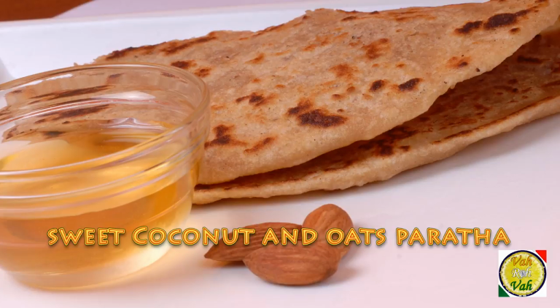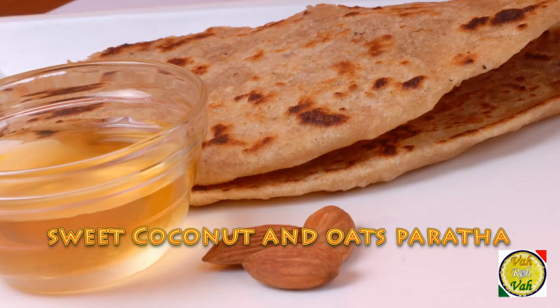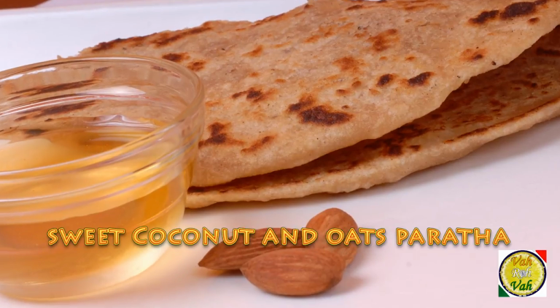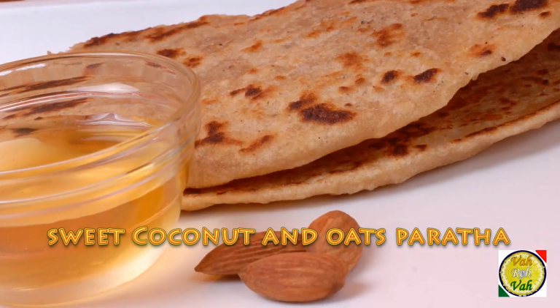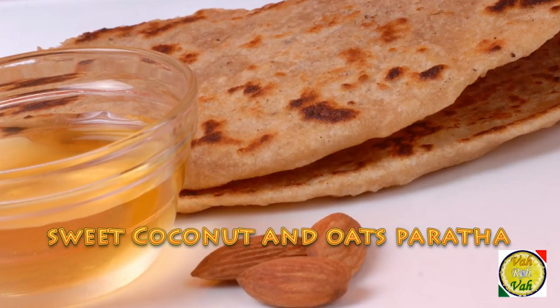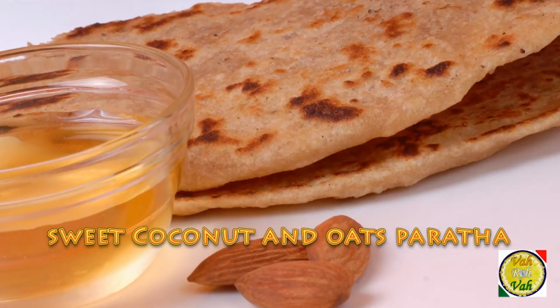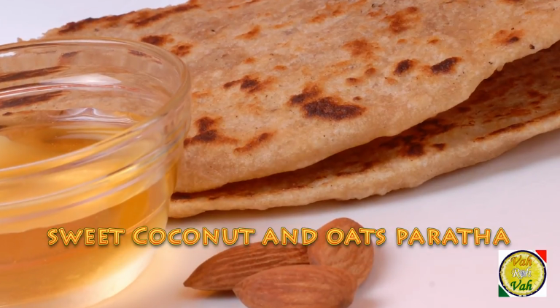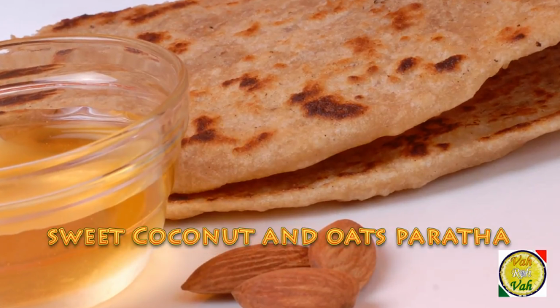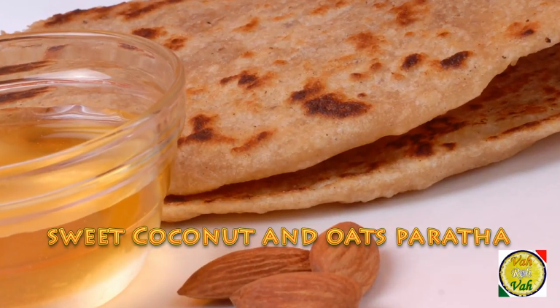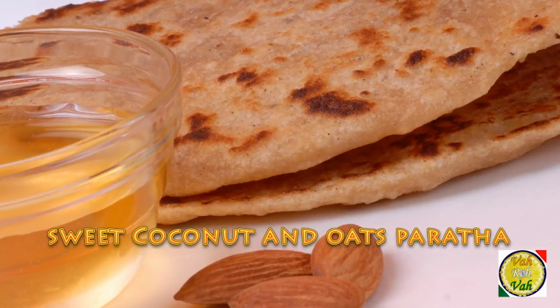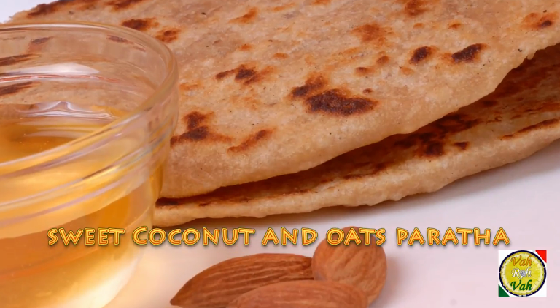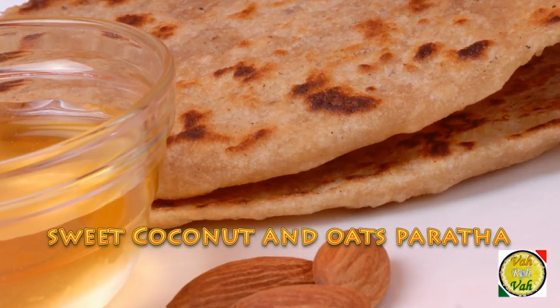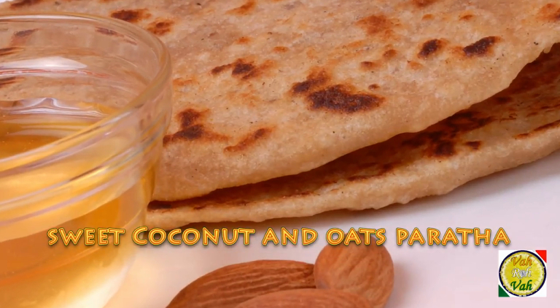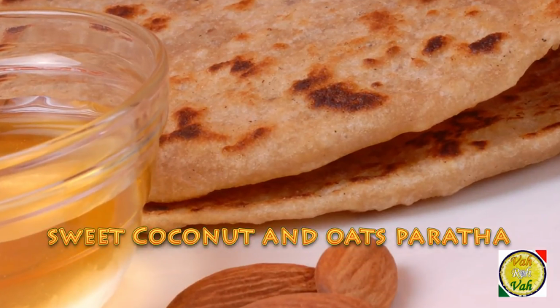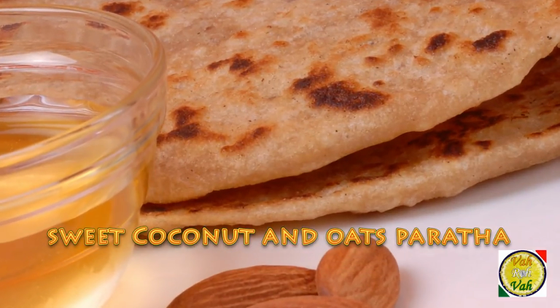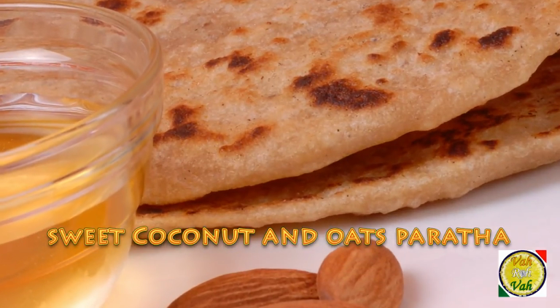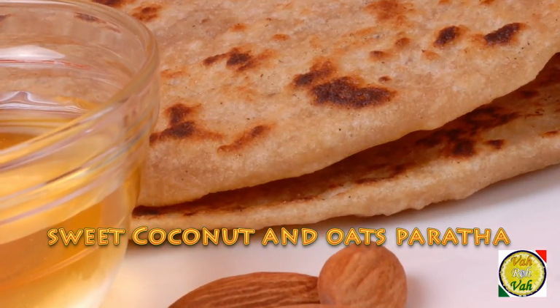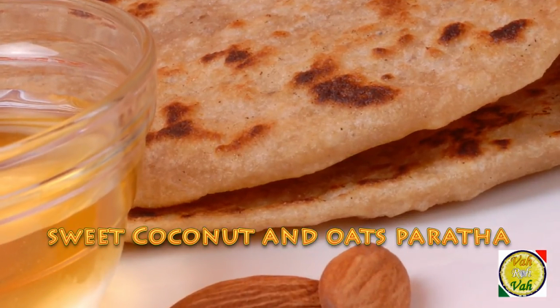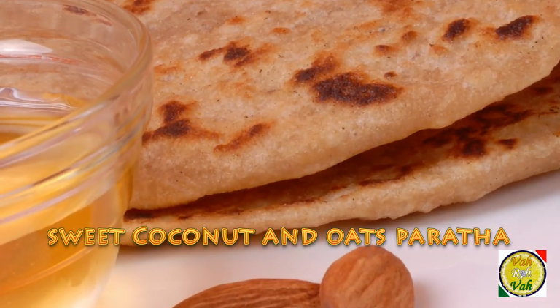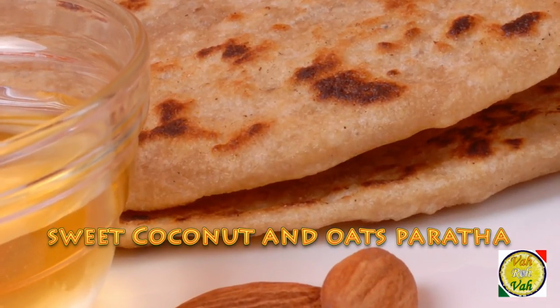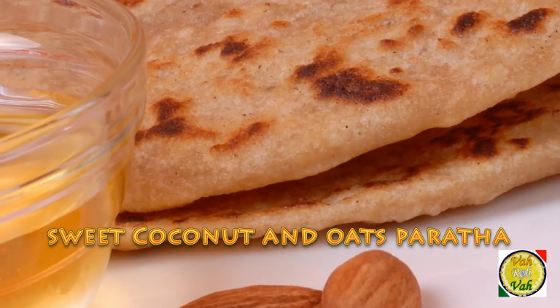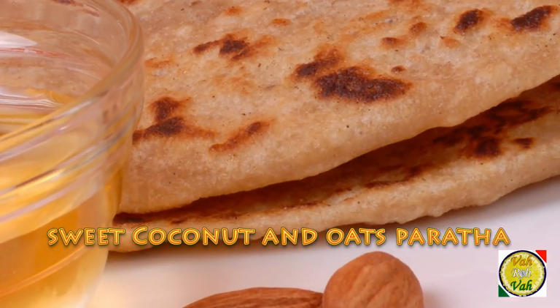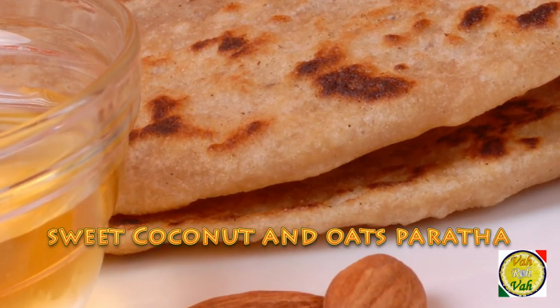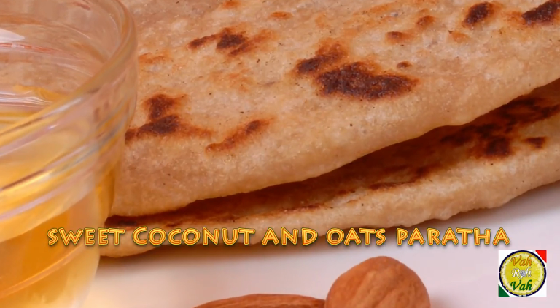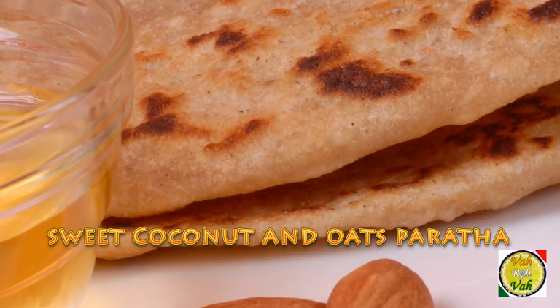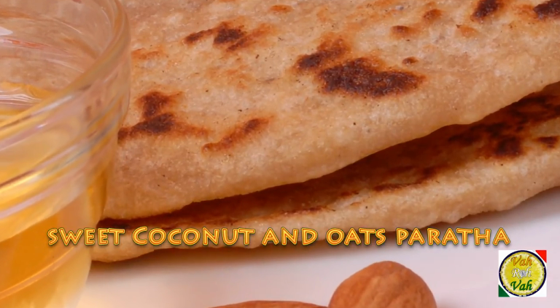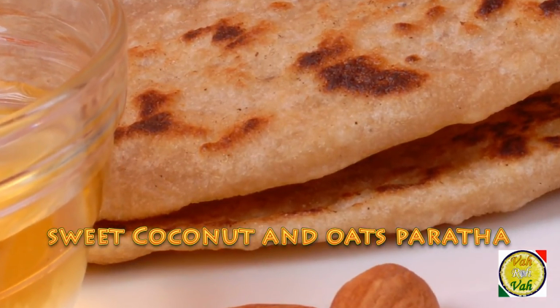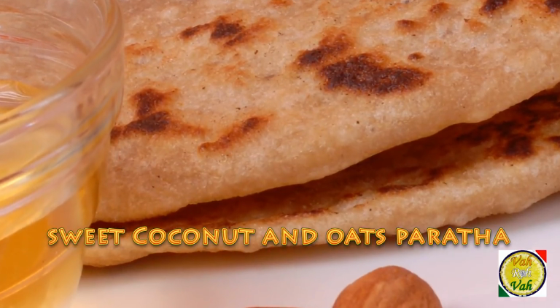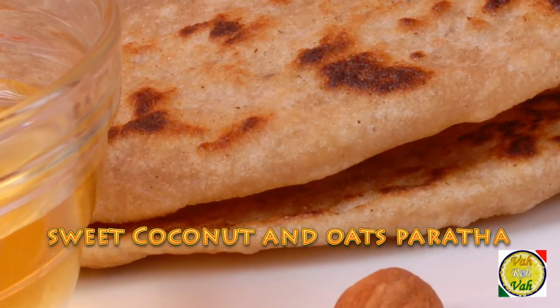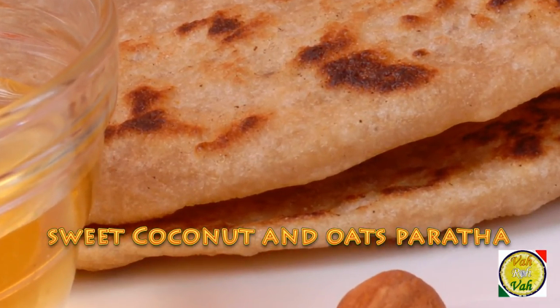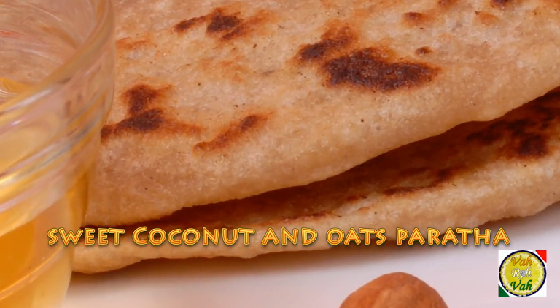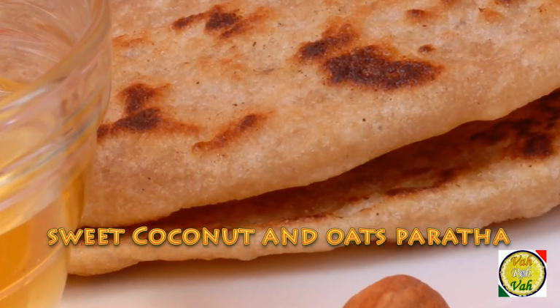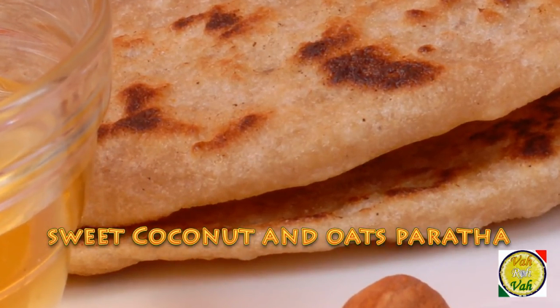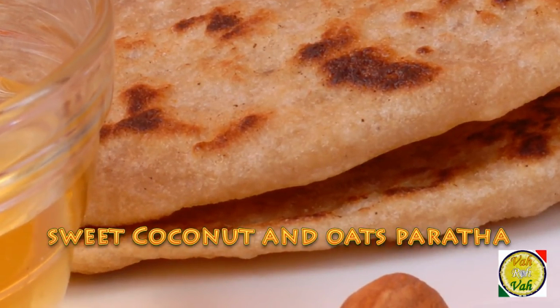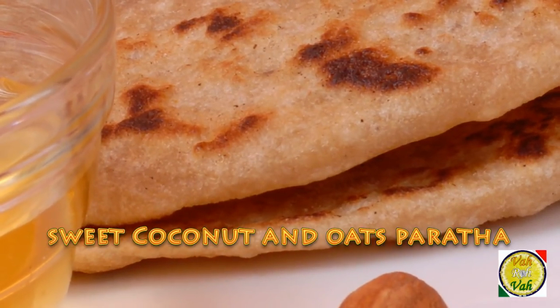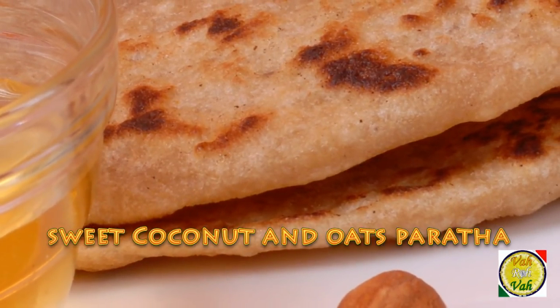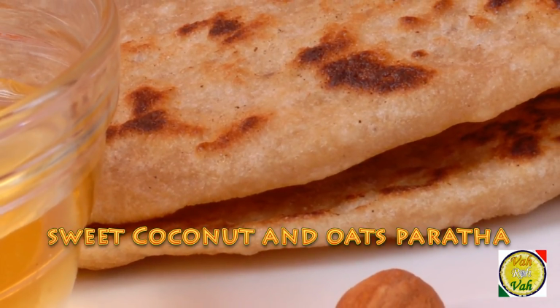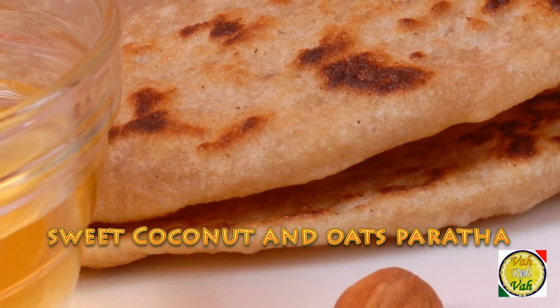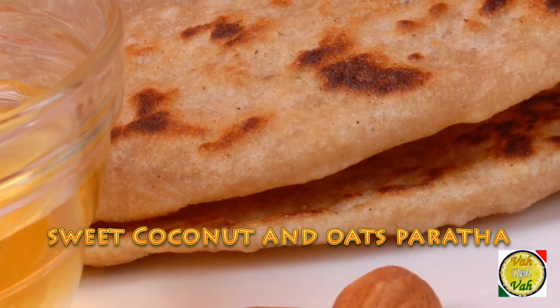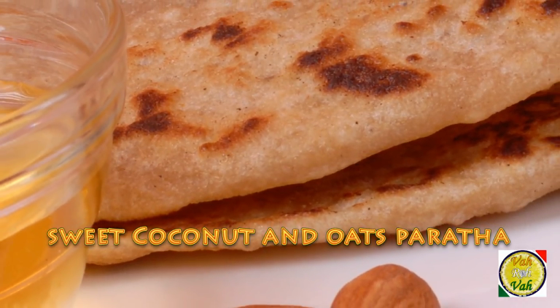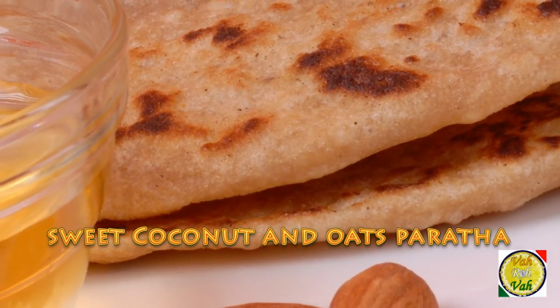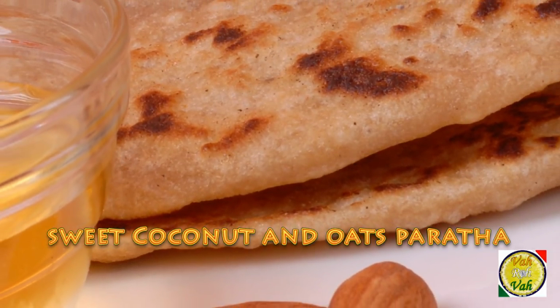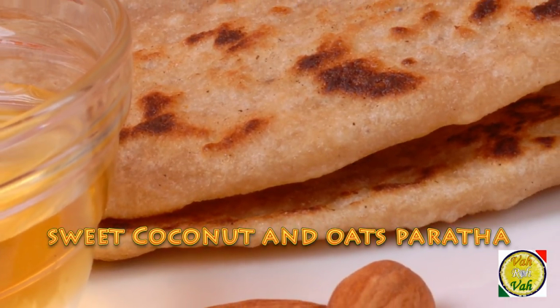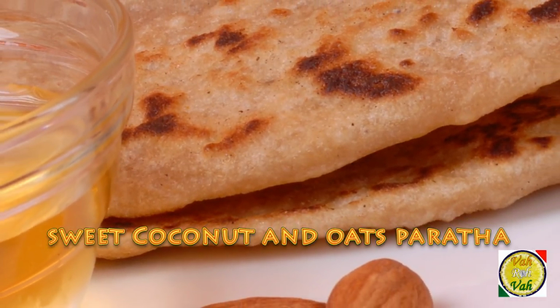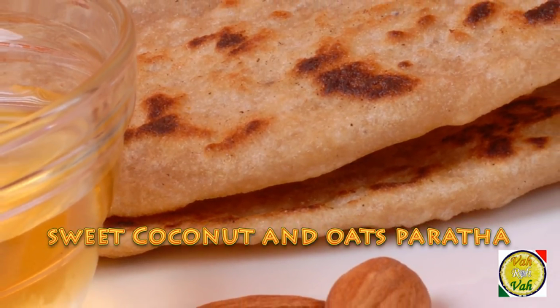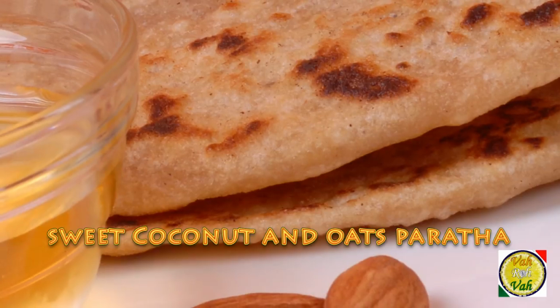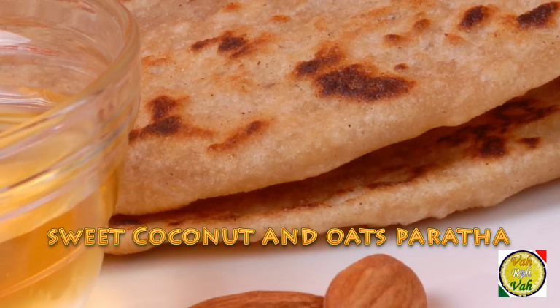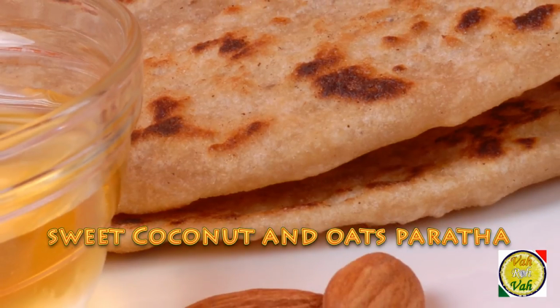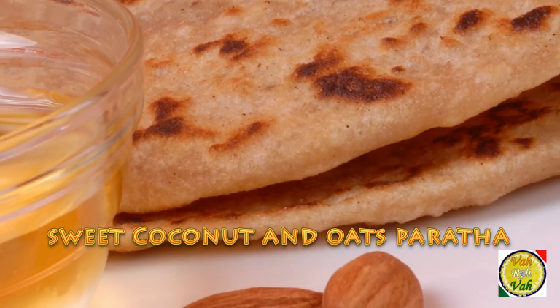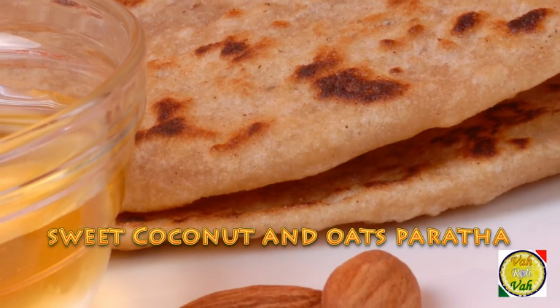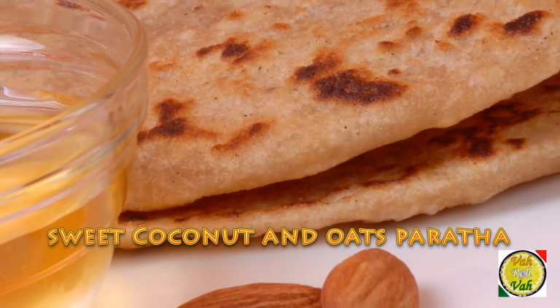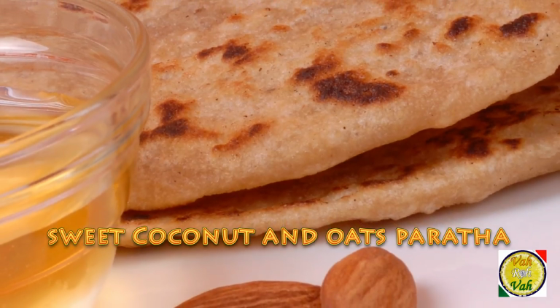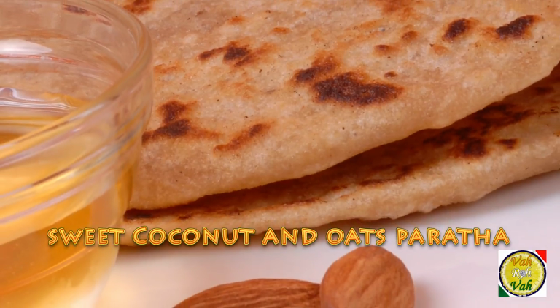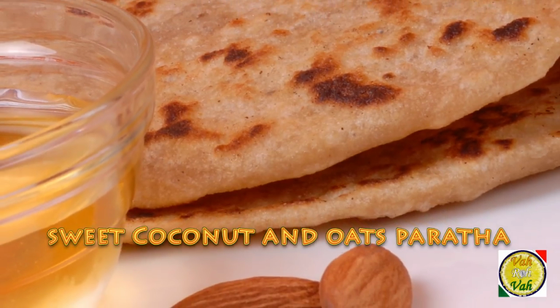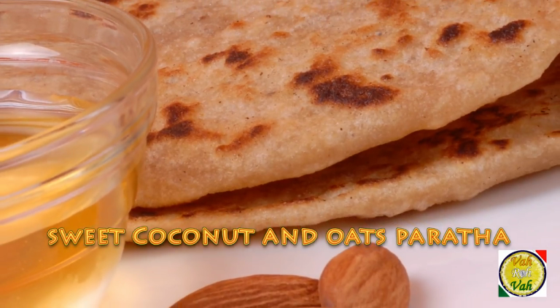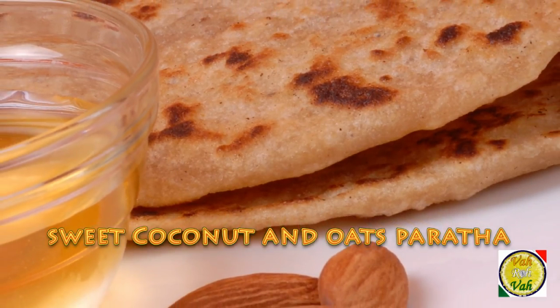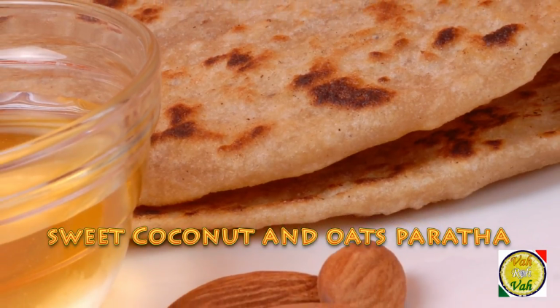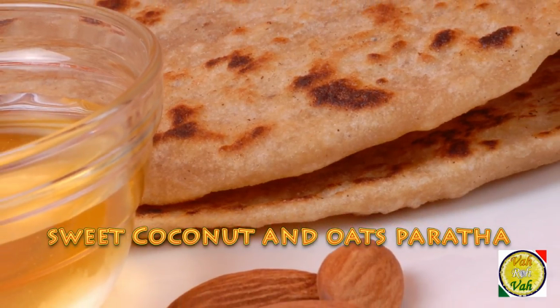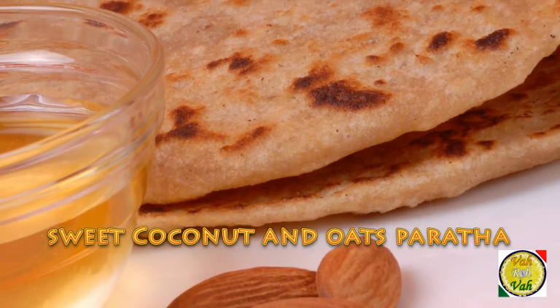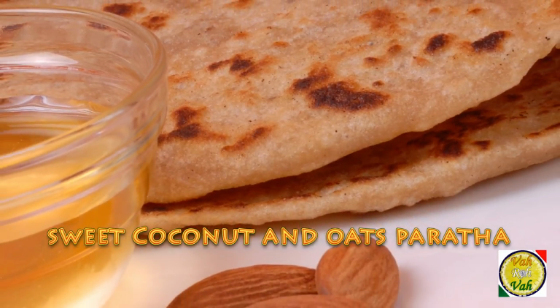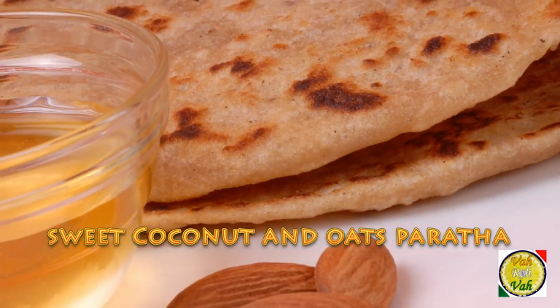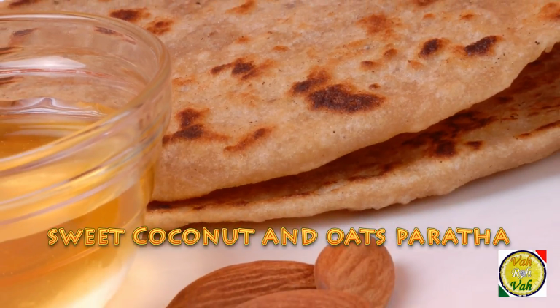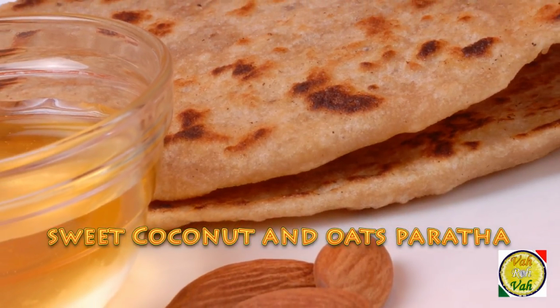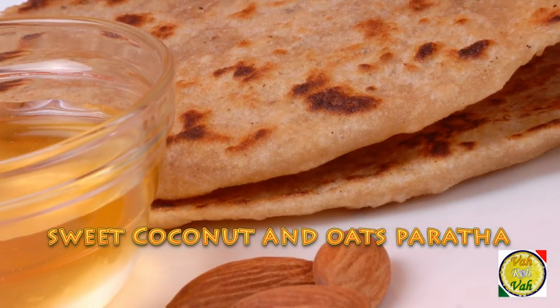Hi, welcome again. Today I'm going to show you a very simple paratha — it's a sweet paratha made with coconut and oats.